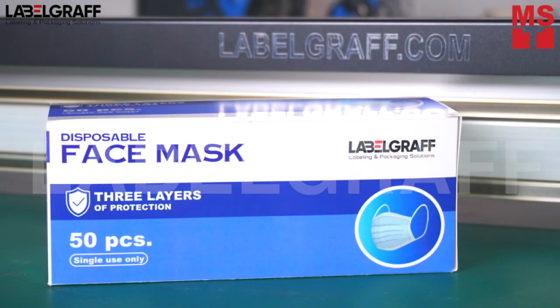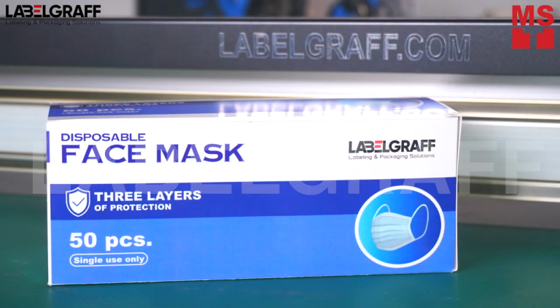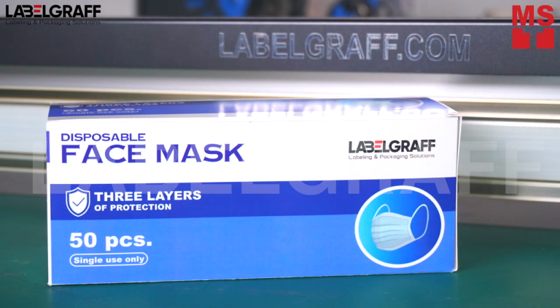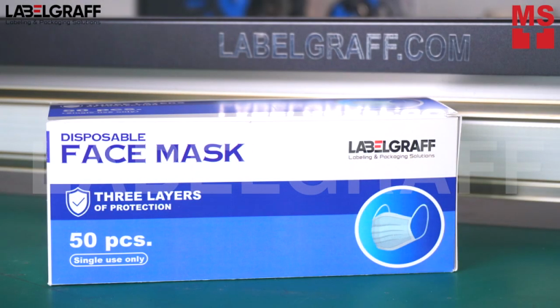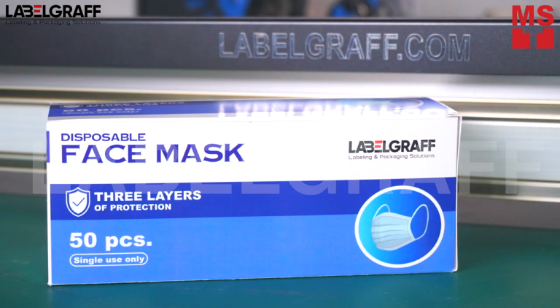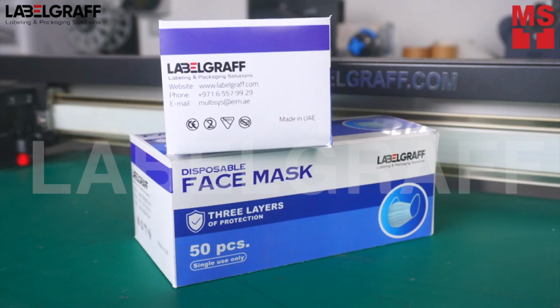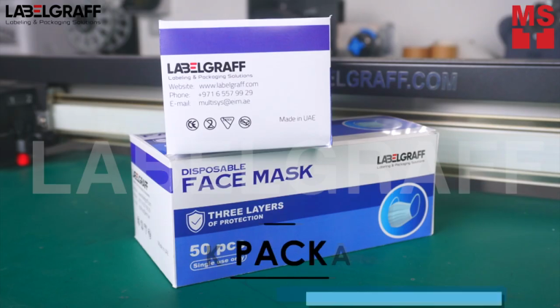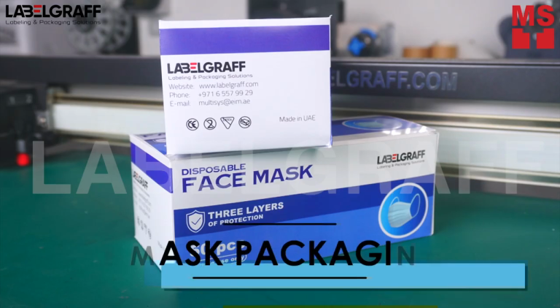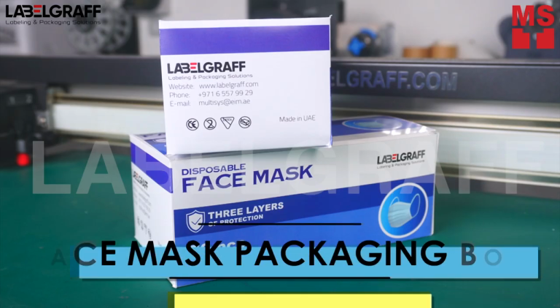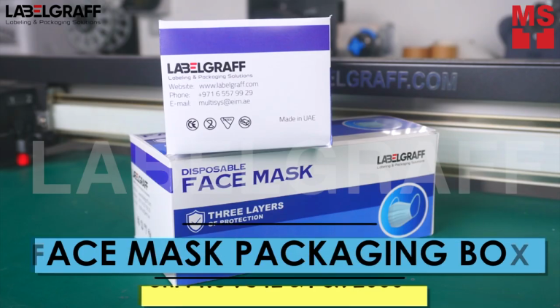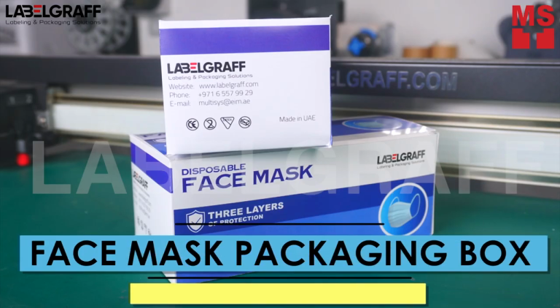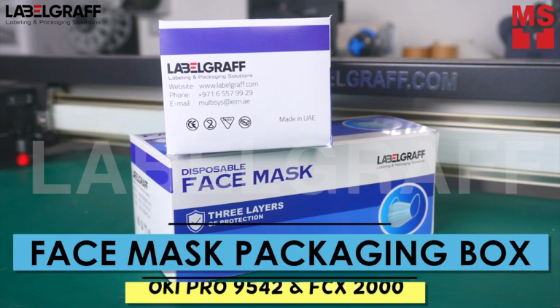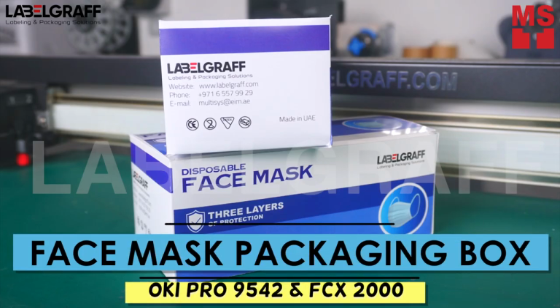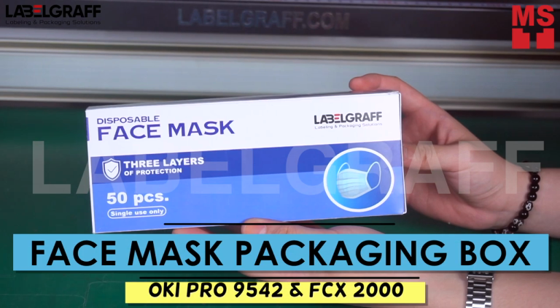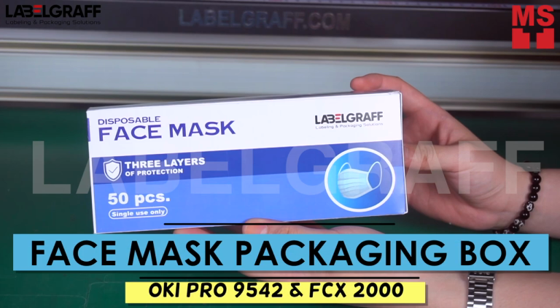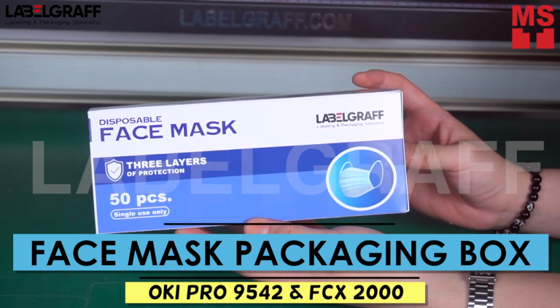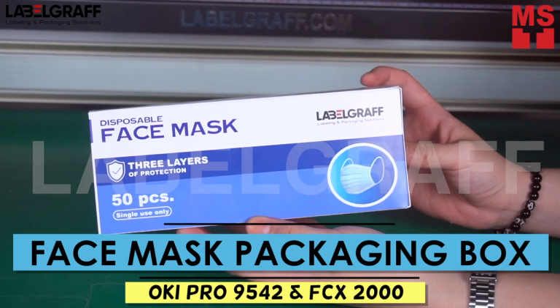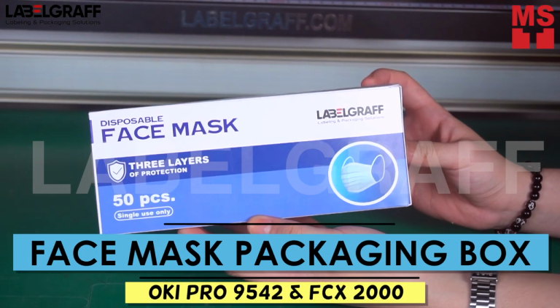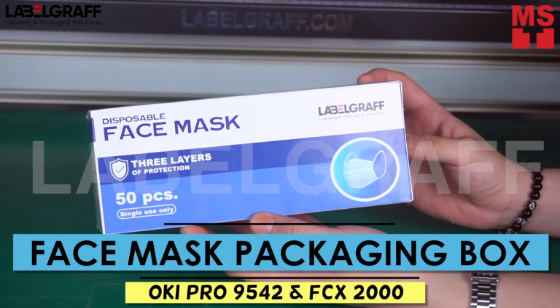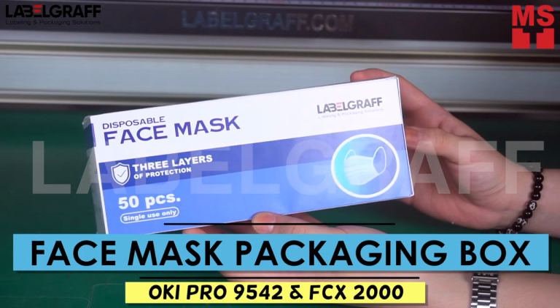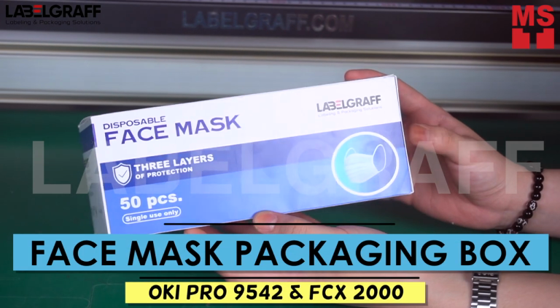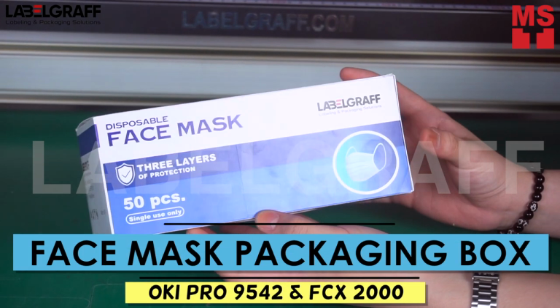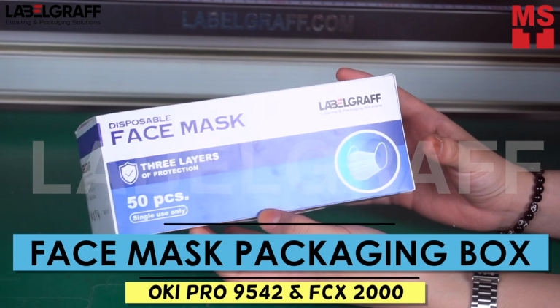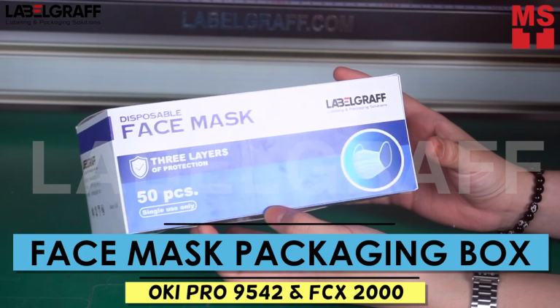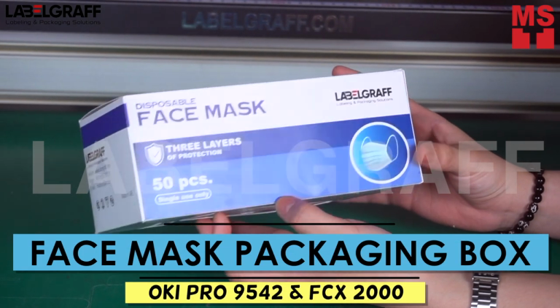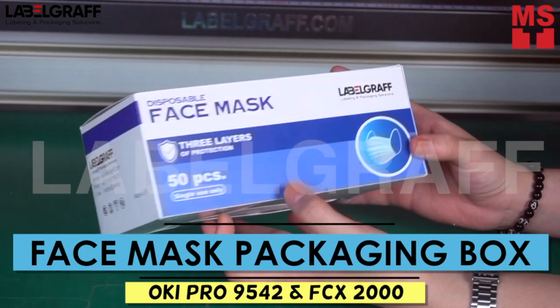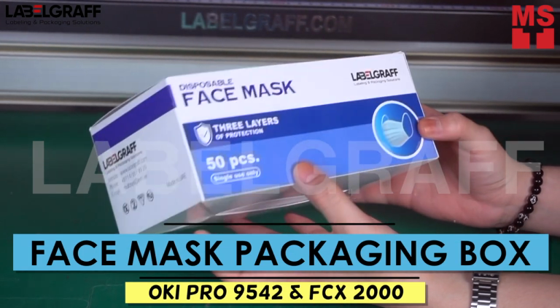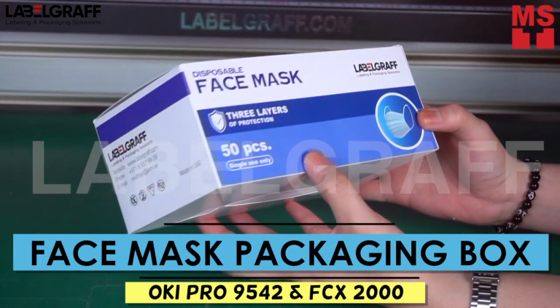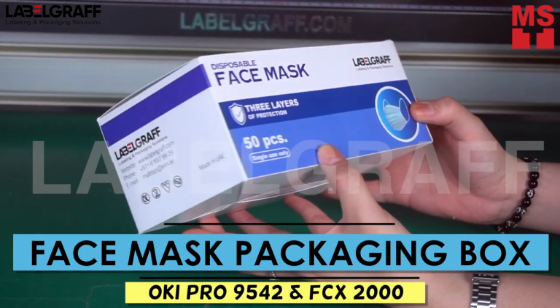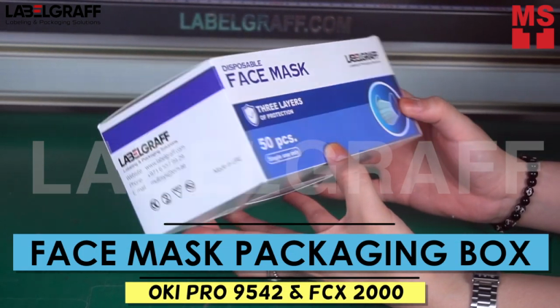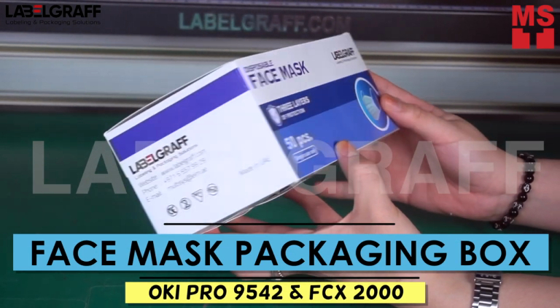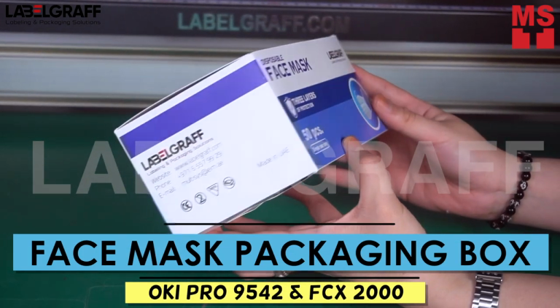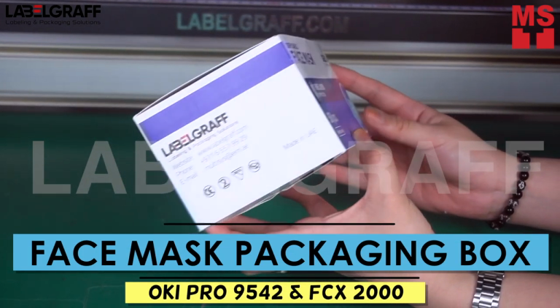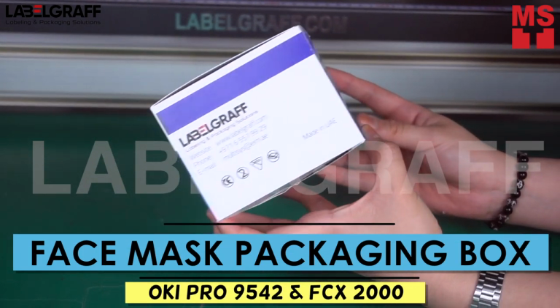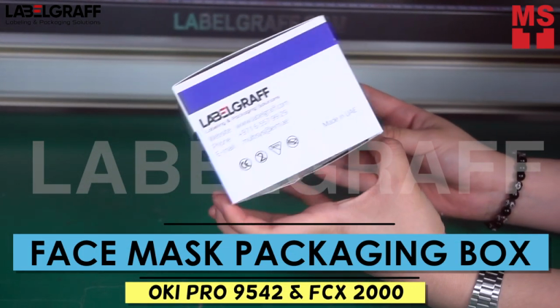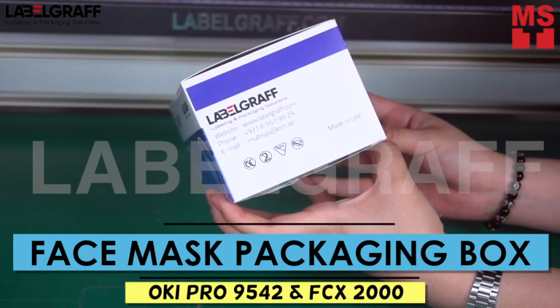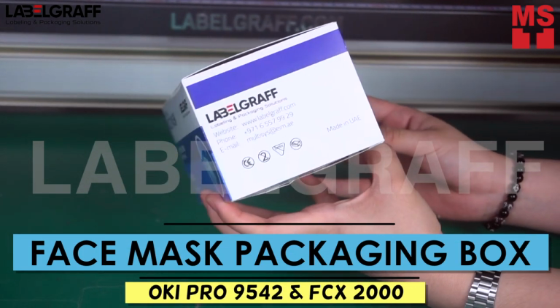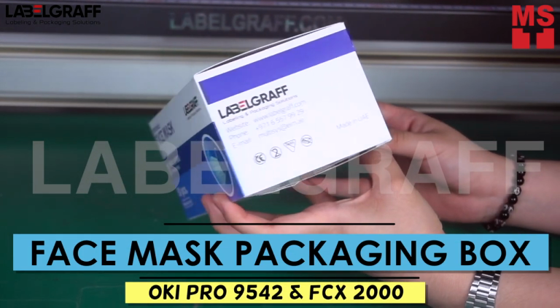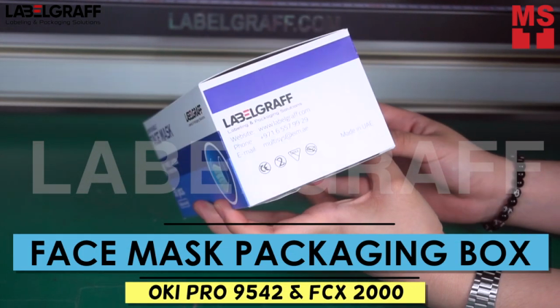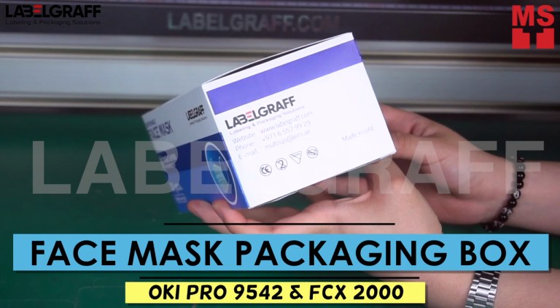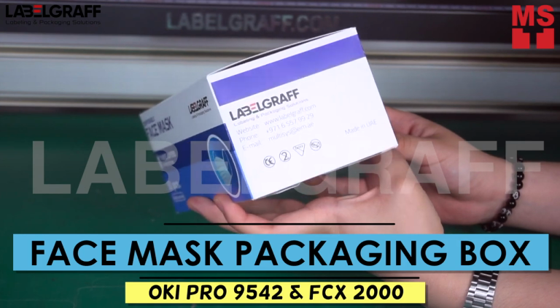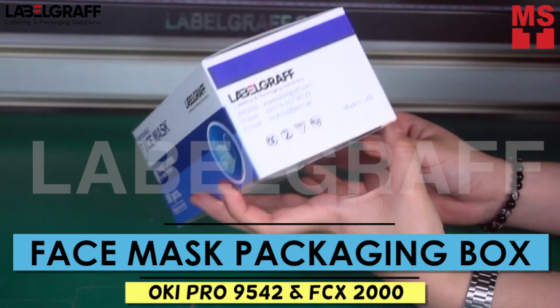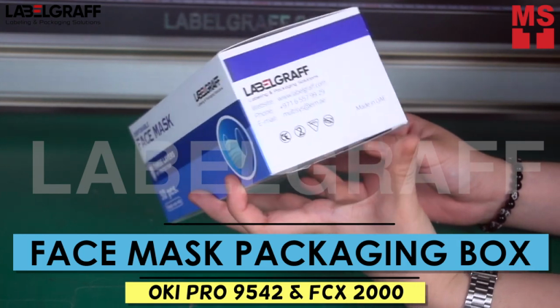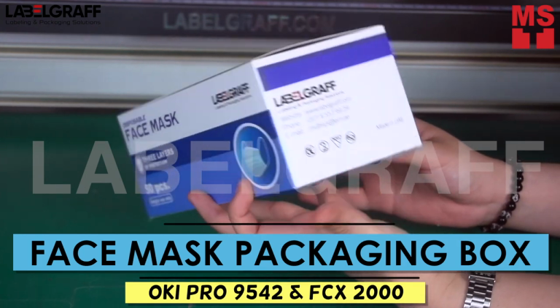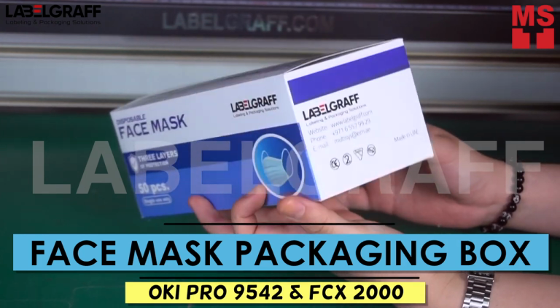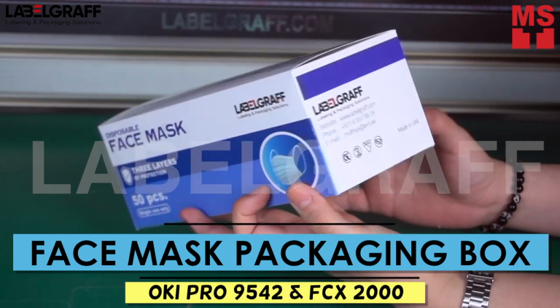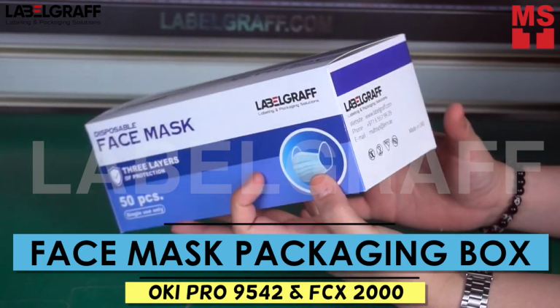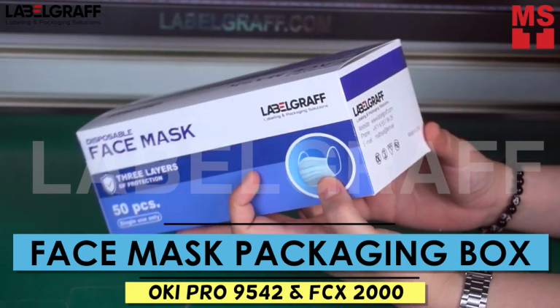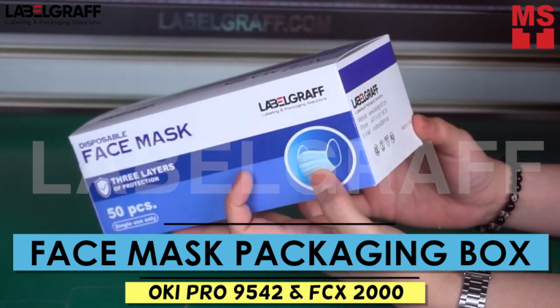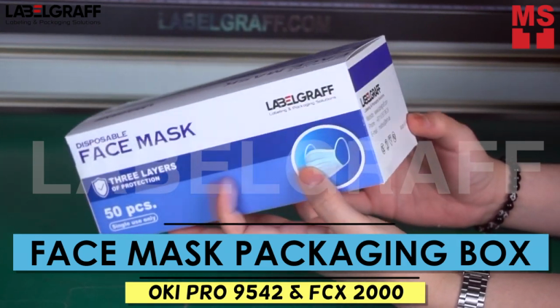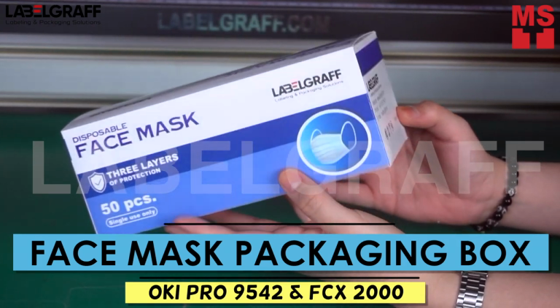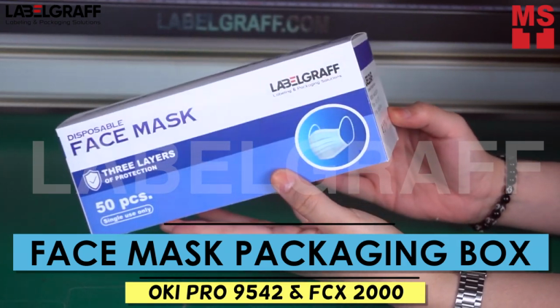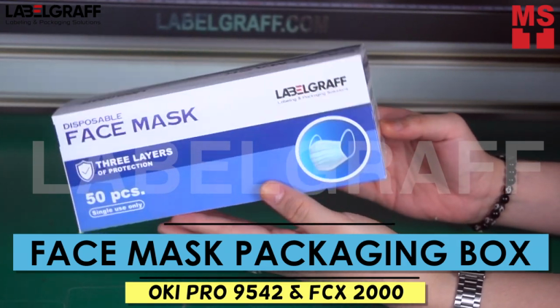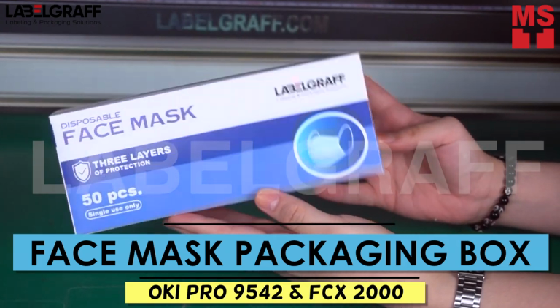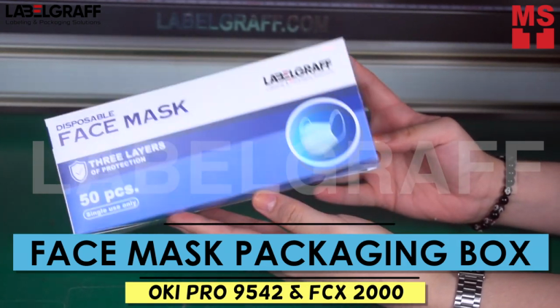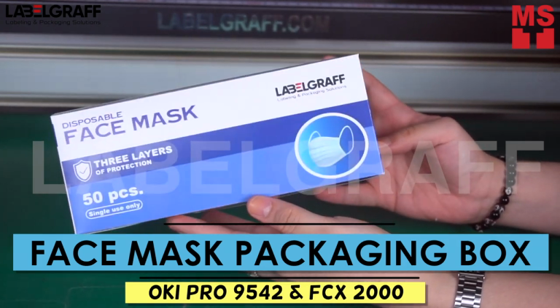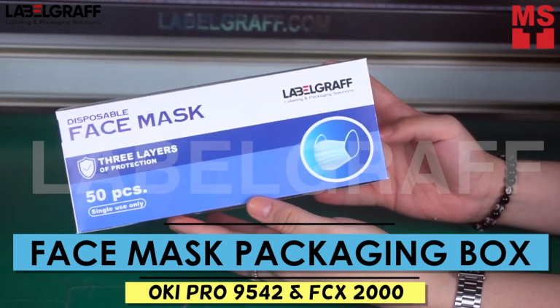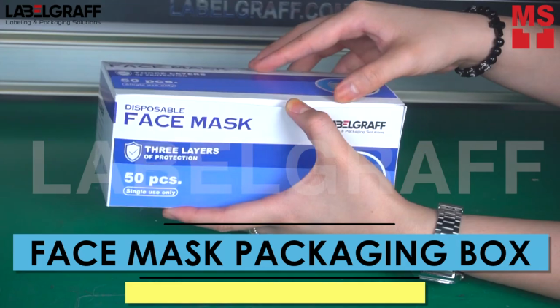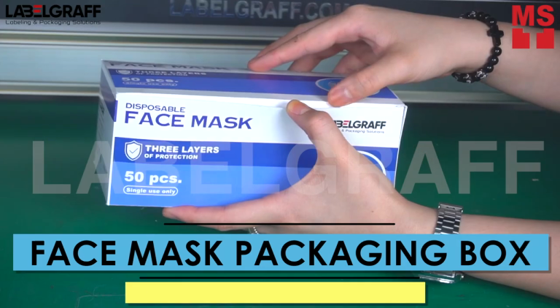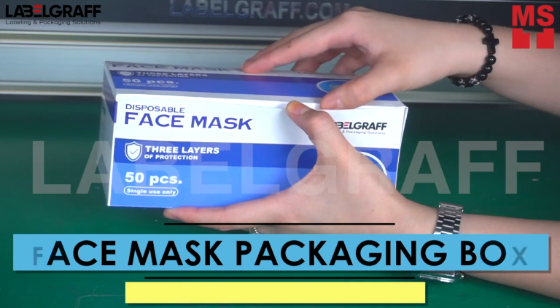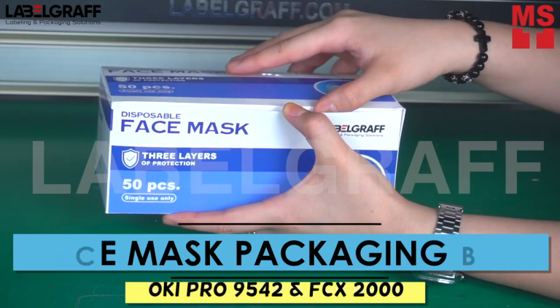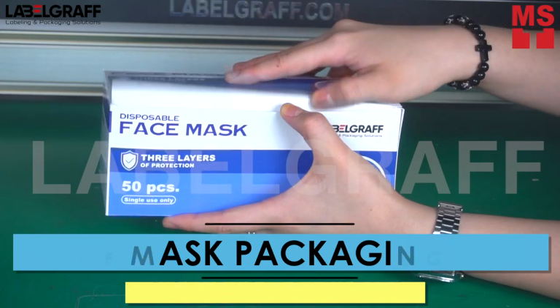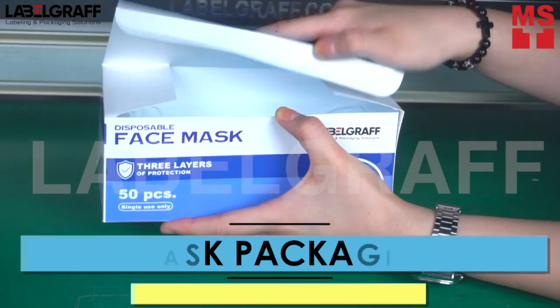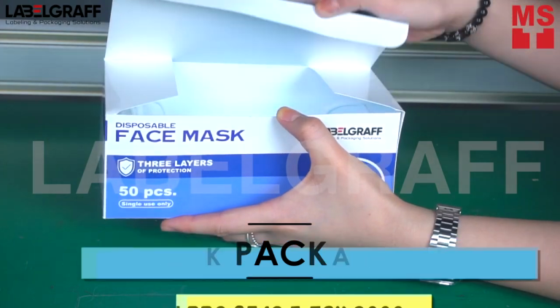In this video, we will show you how to print and cut a face mask packaging box with FCX2000 and Oki Pro 9542.